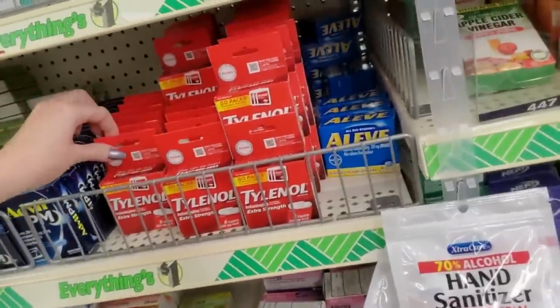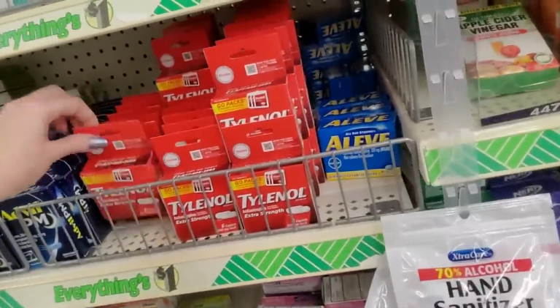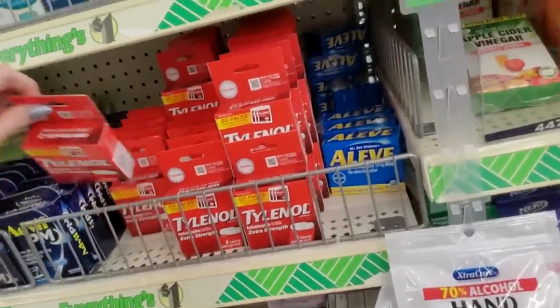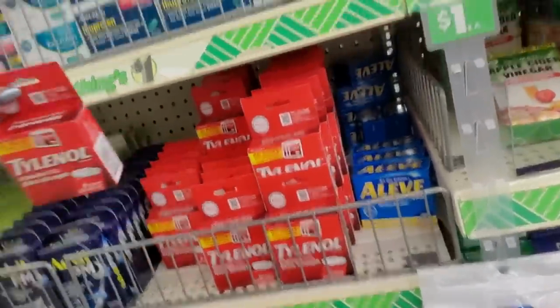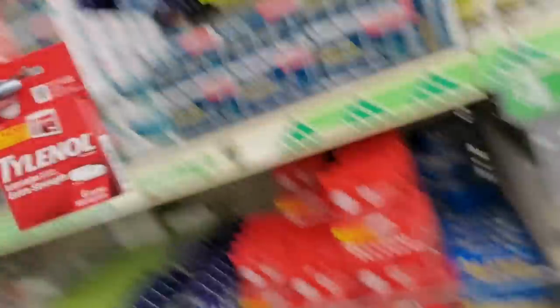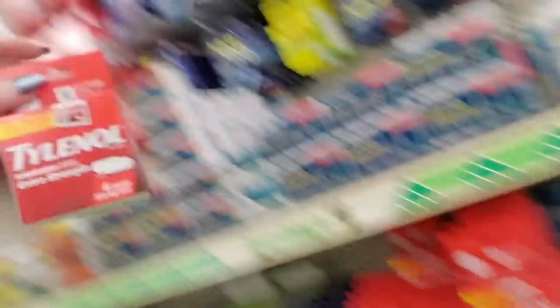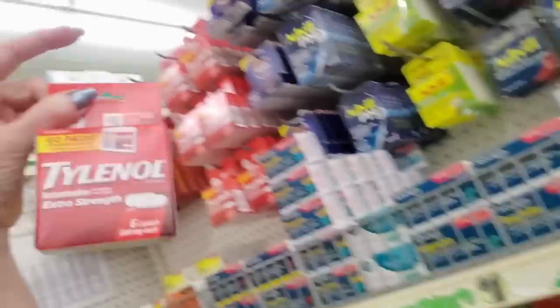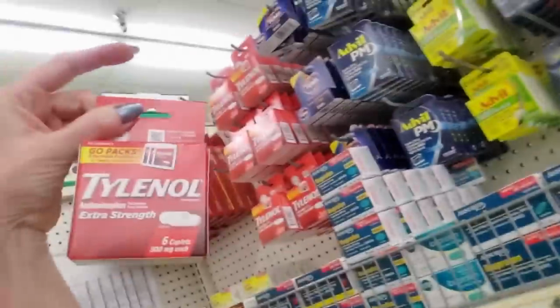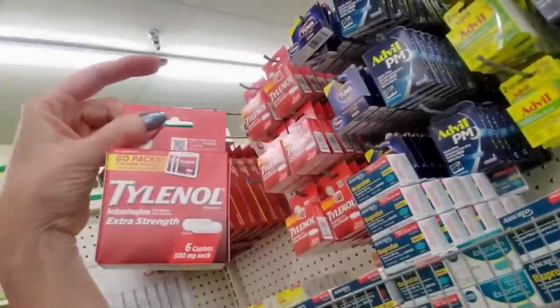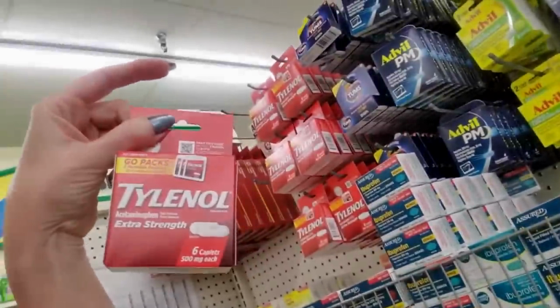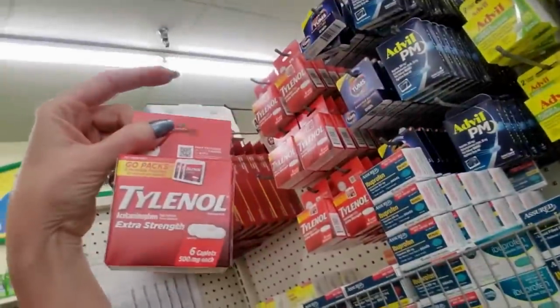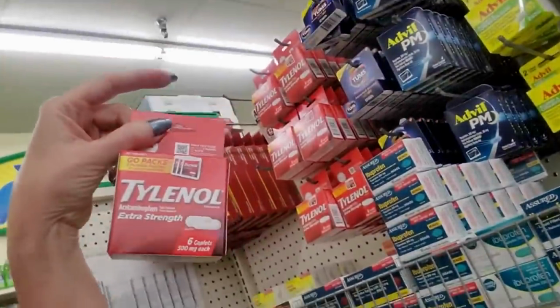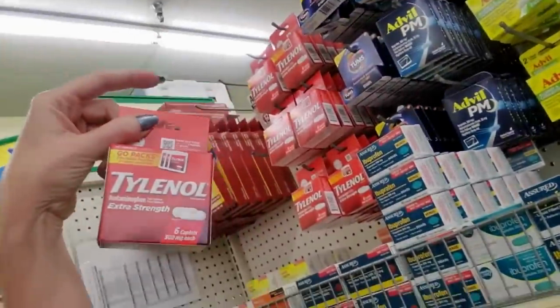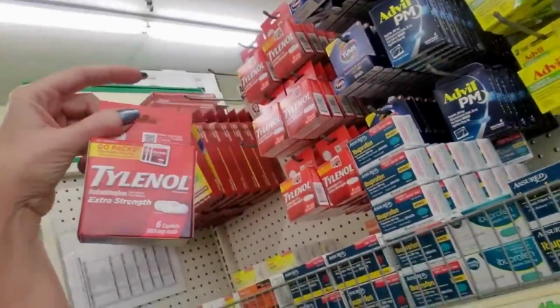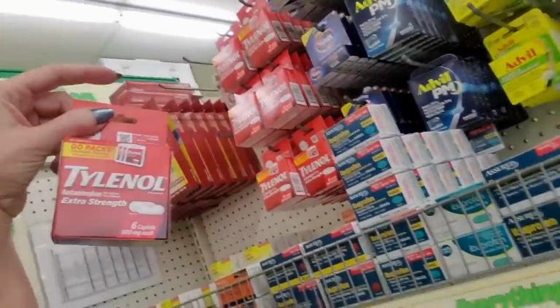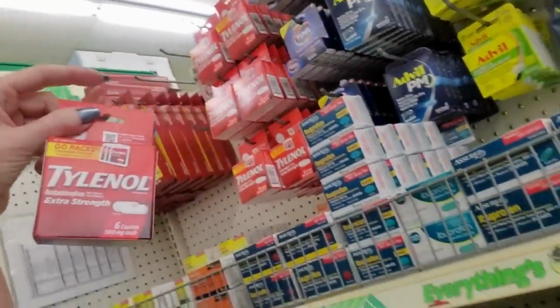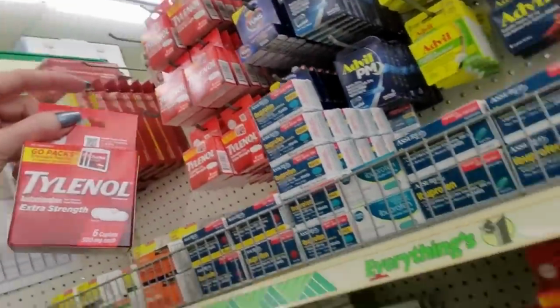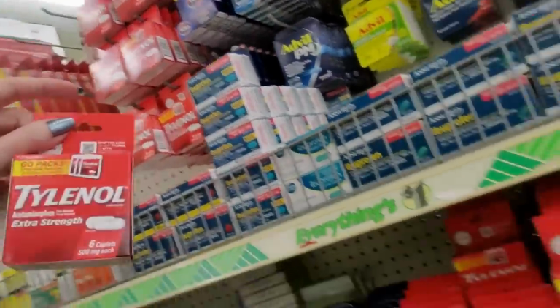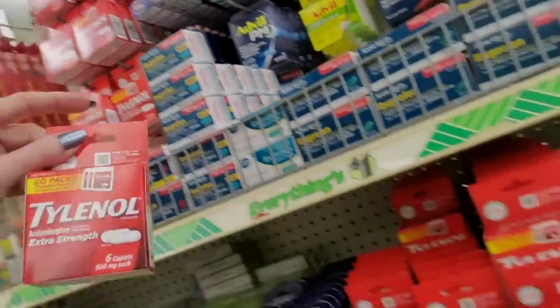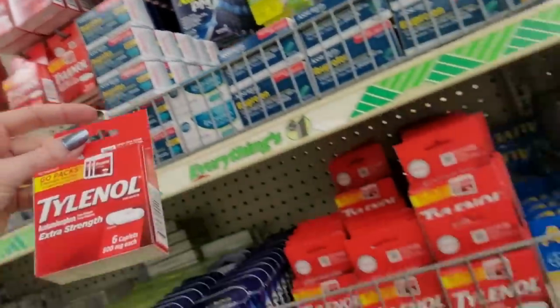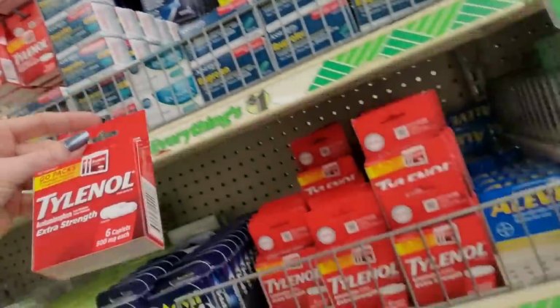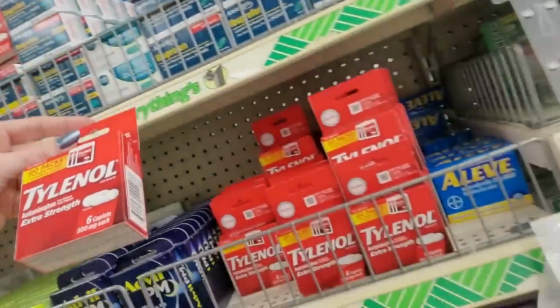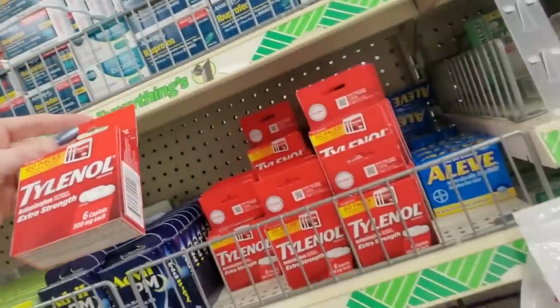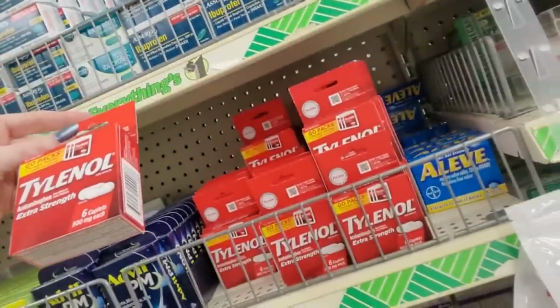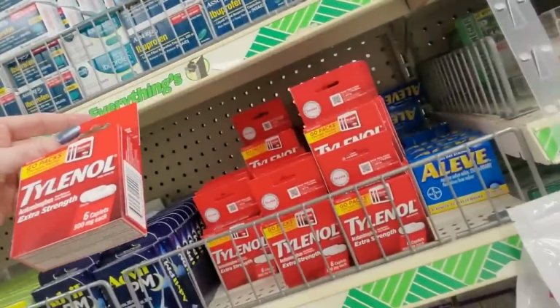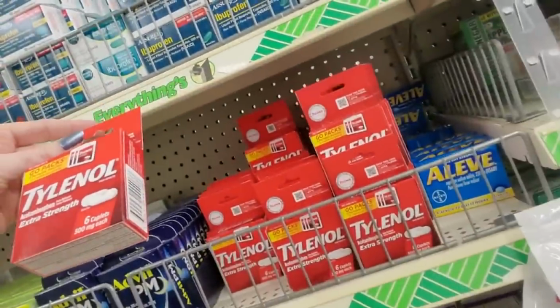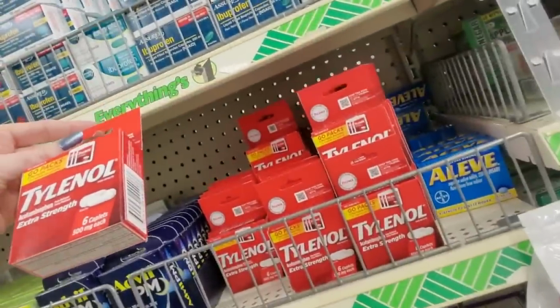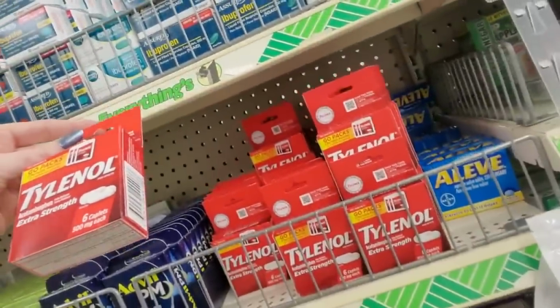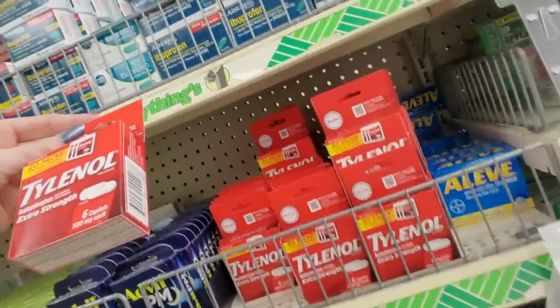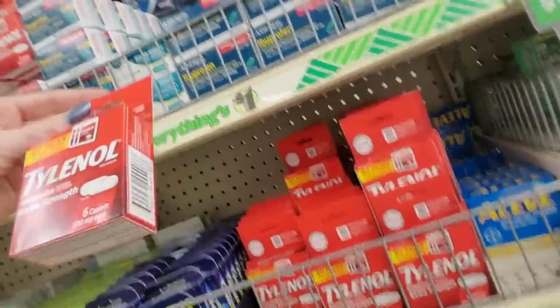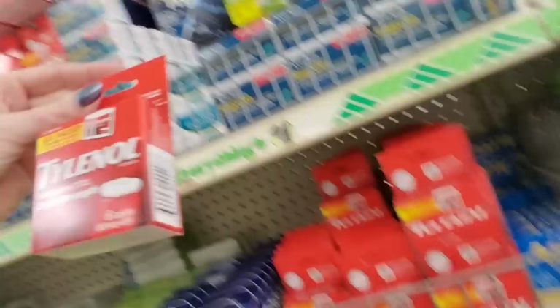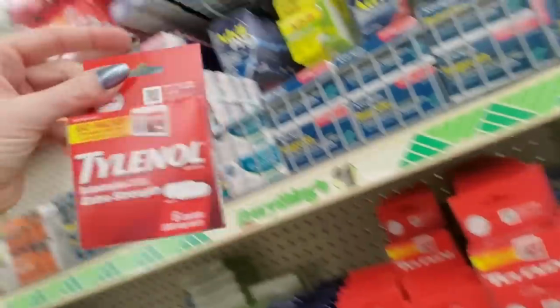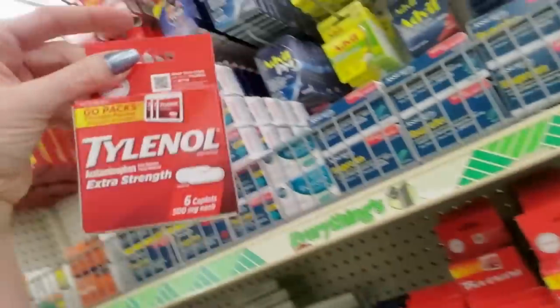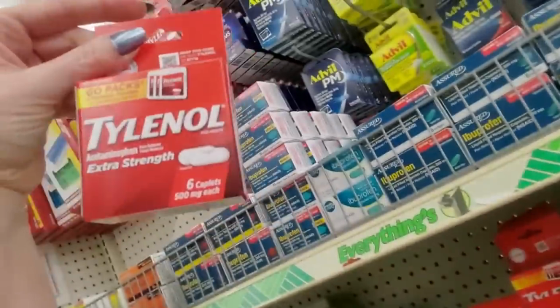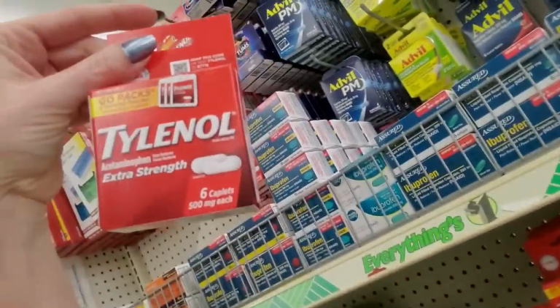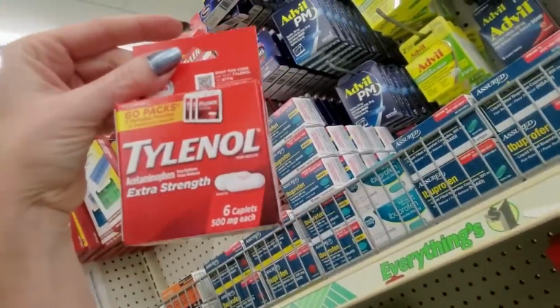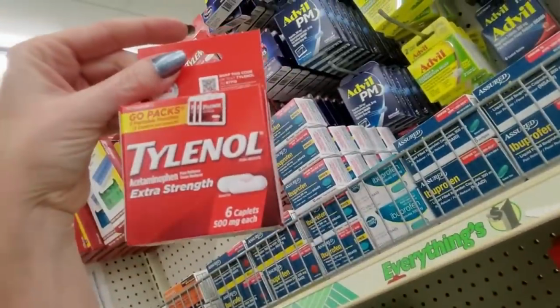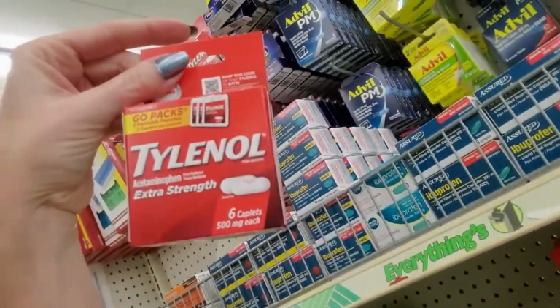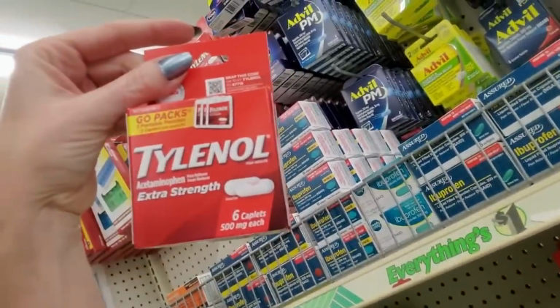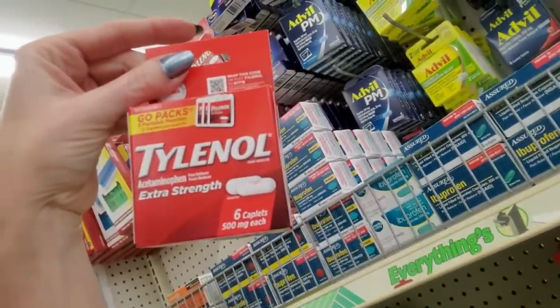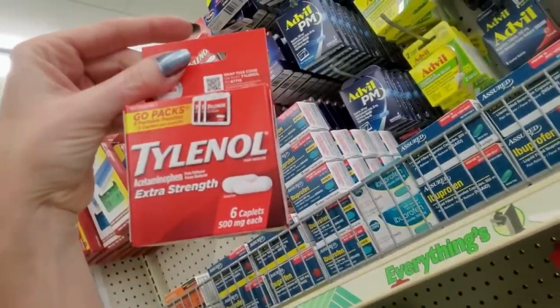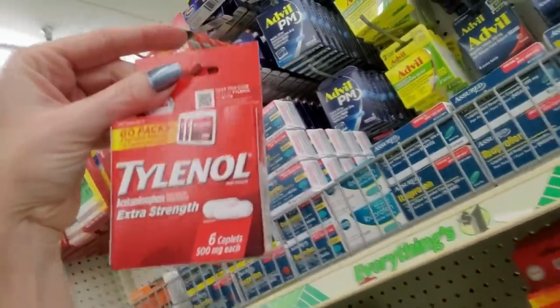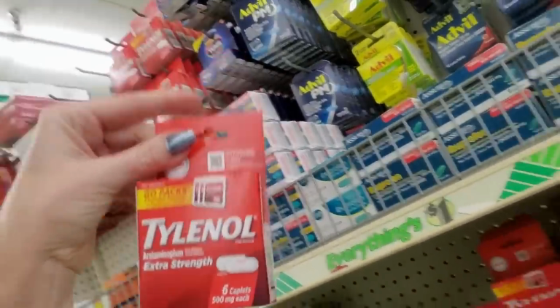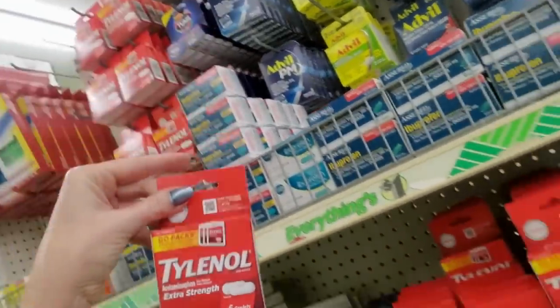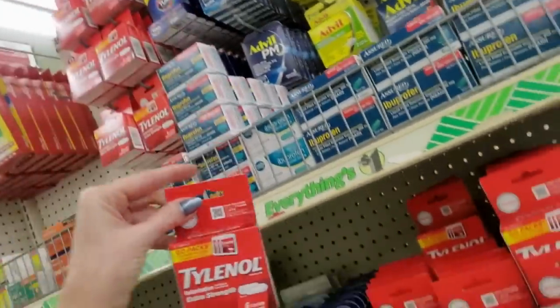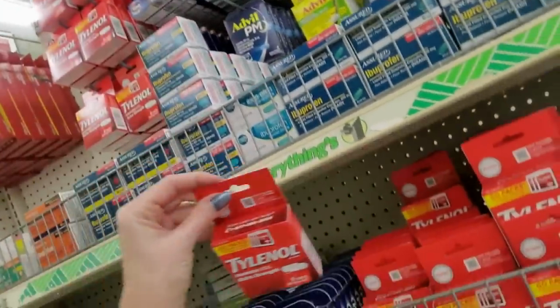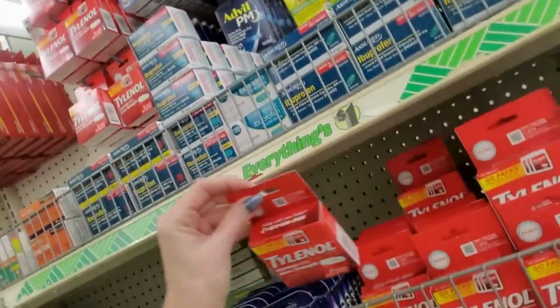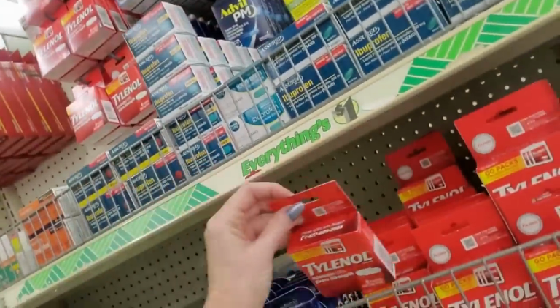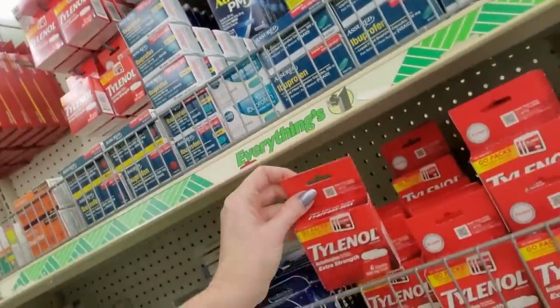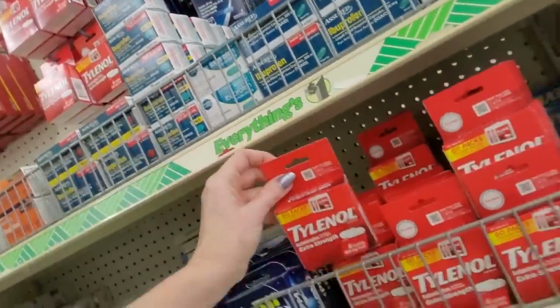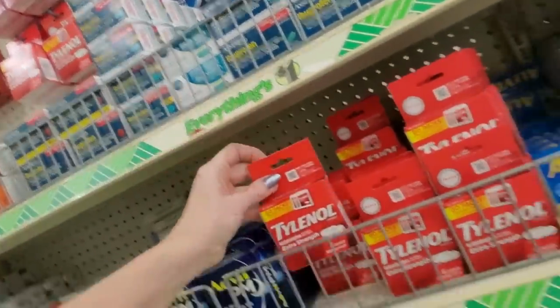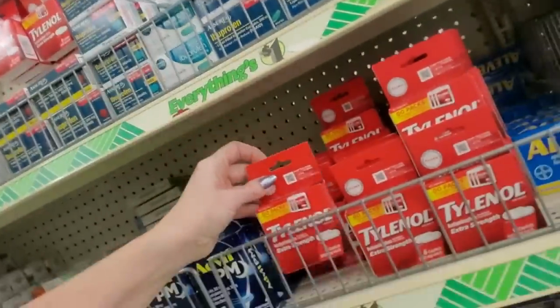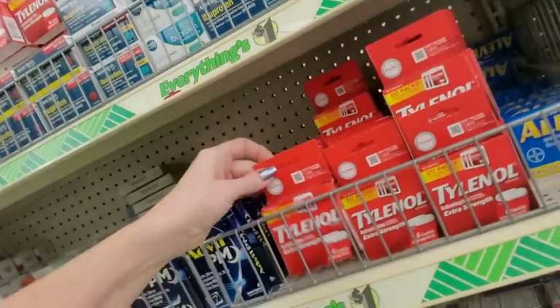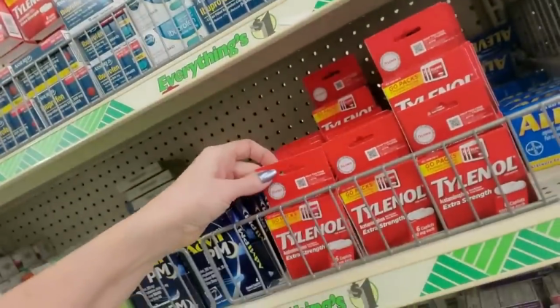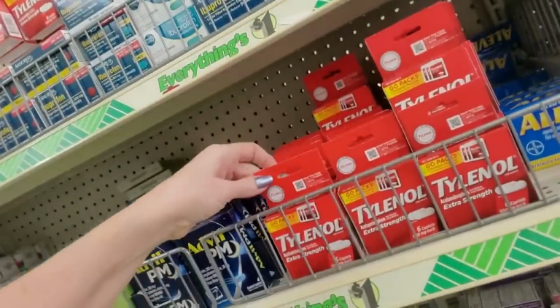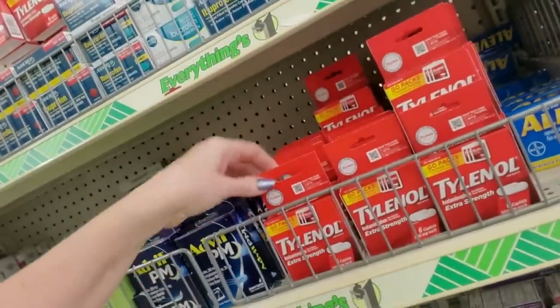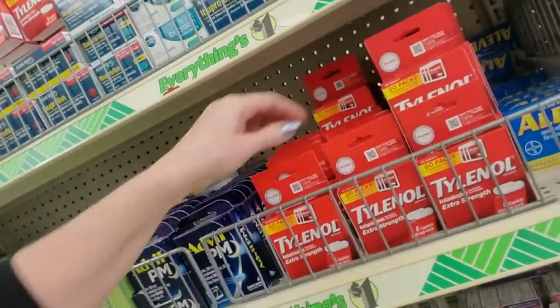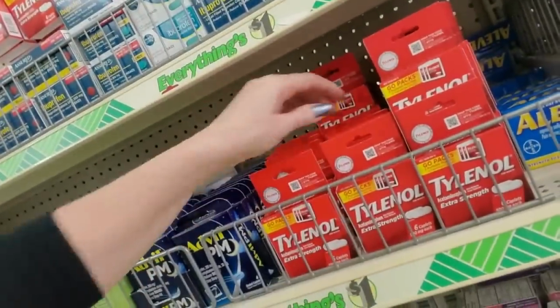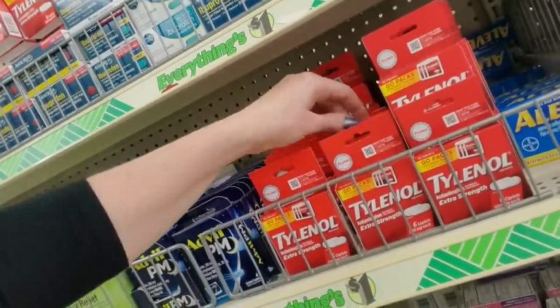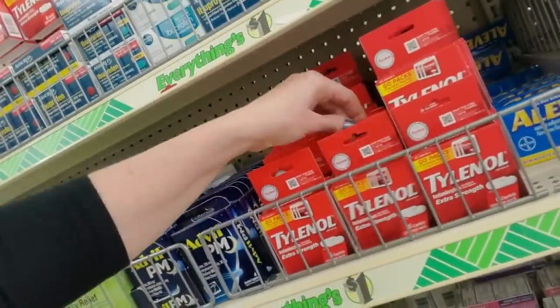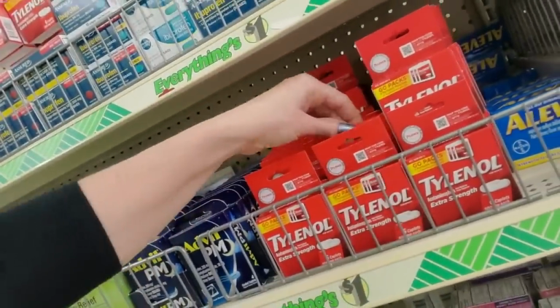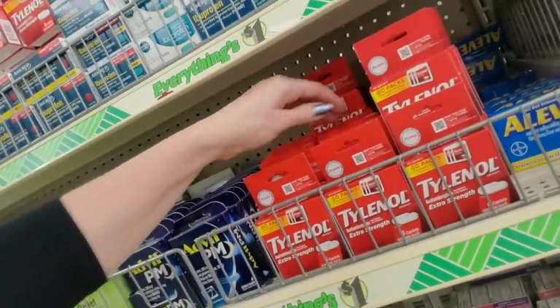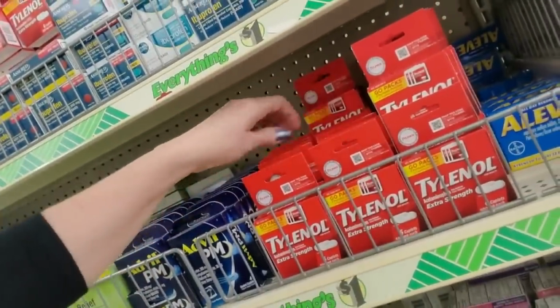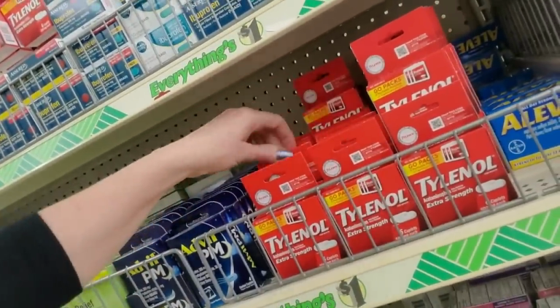If you want brand name stuff, you can get six caplets of Tylenol Extra Strength — that's like three doses.